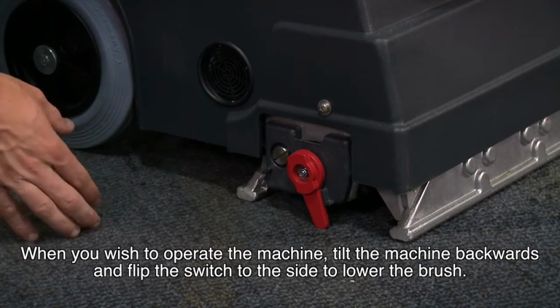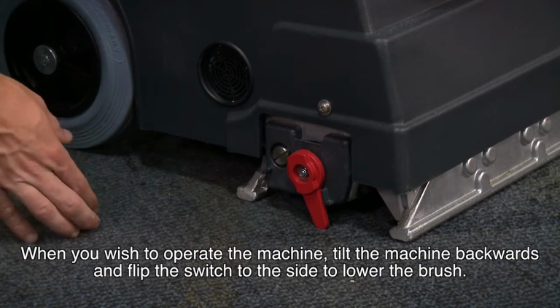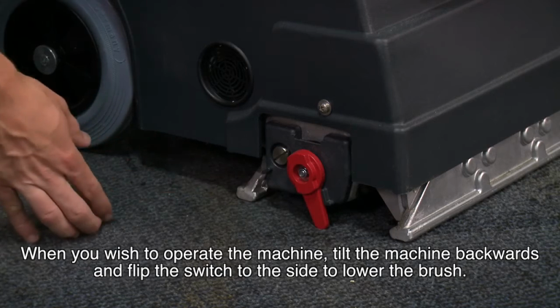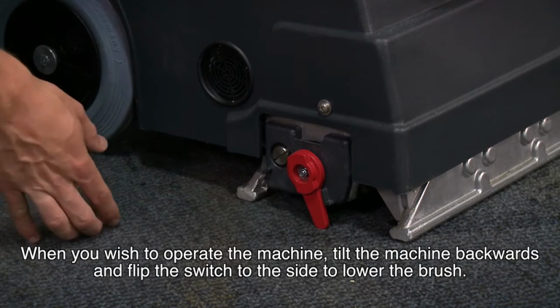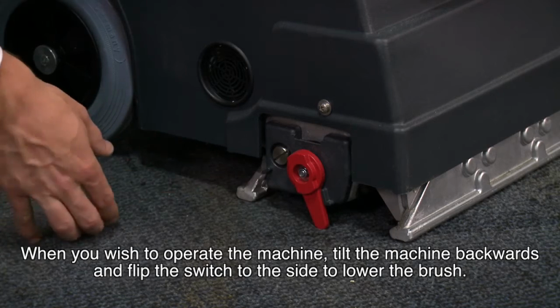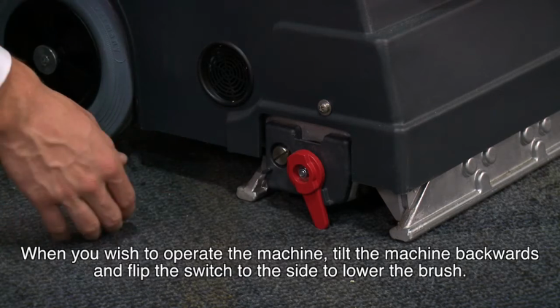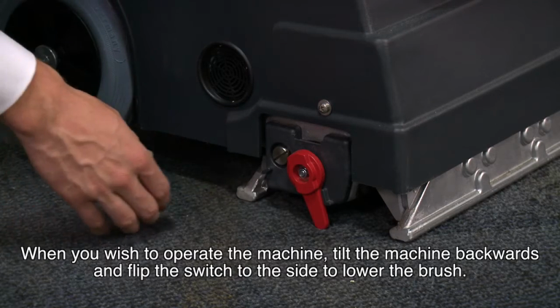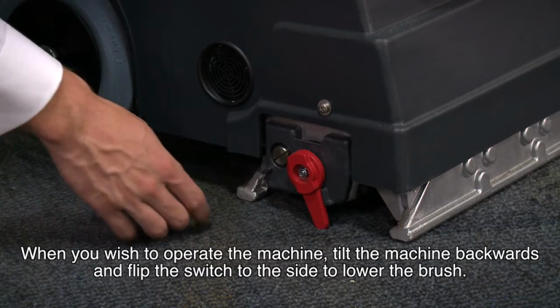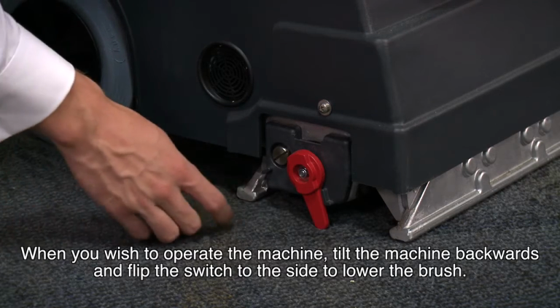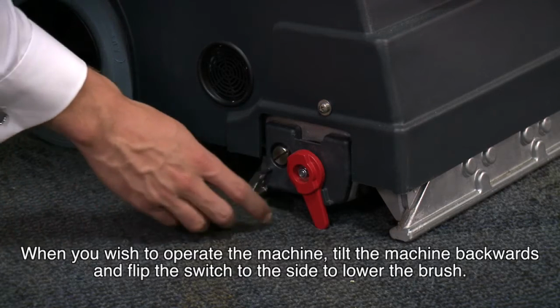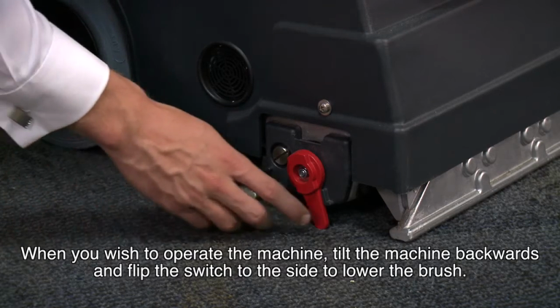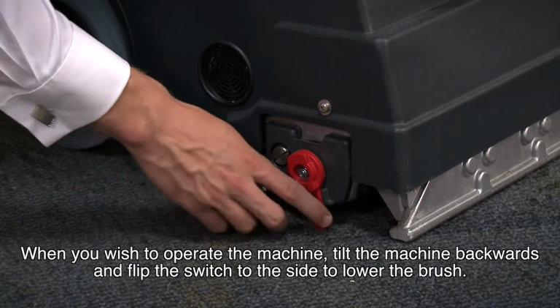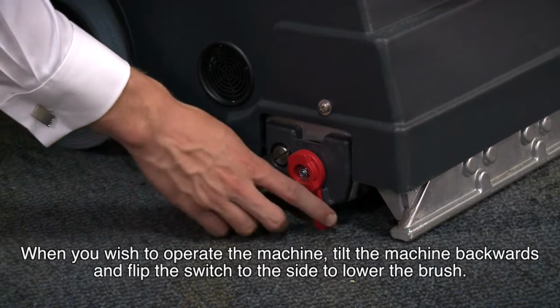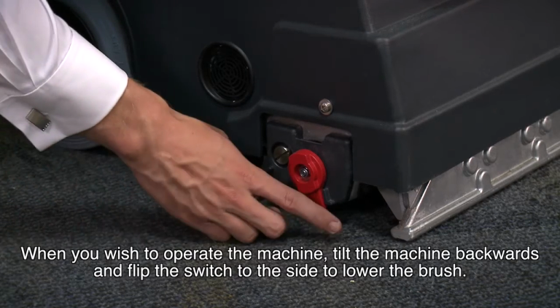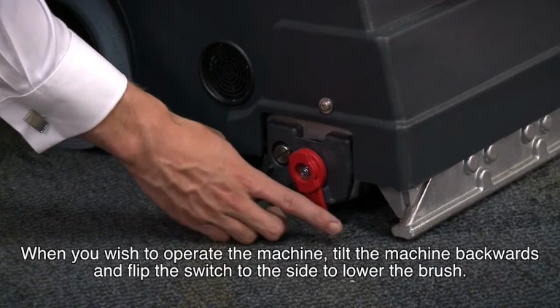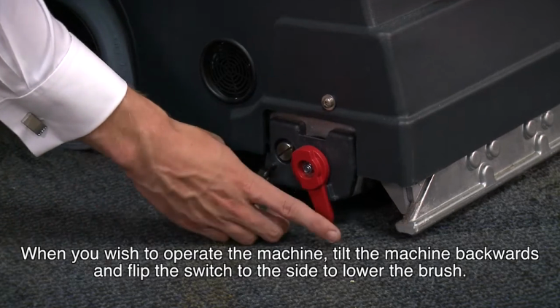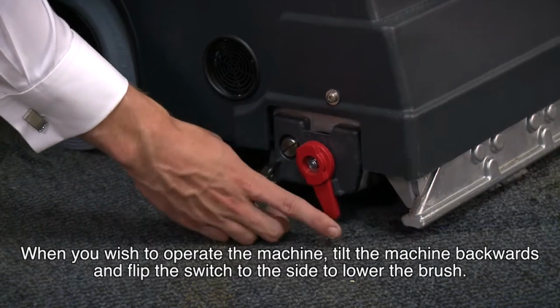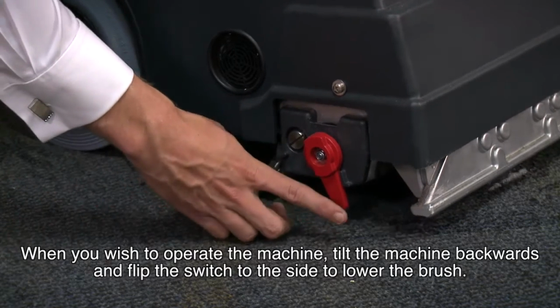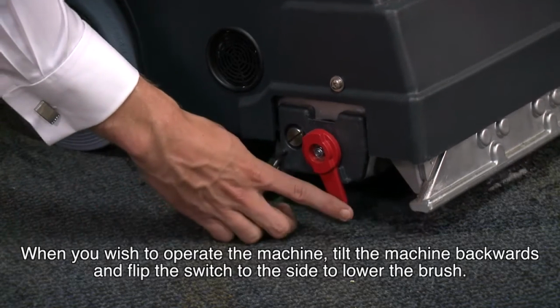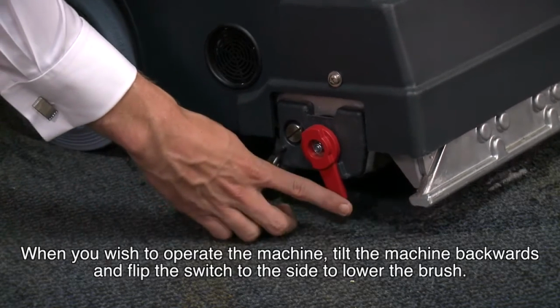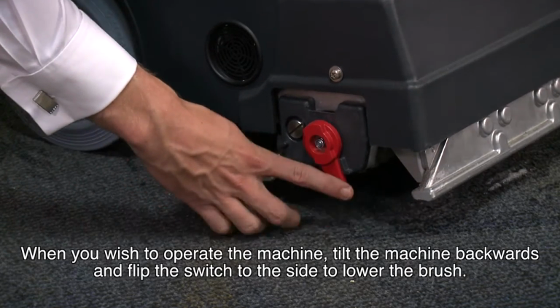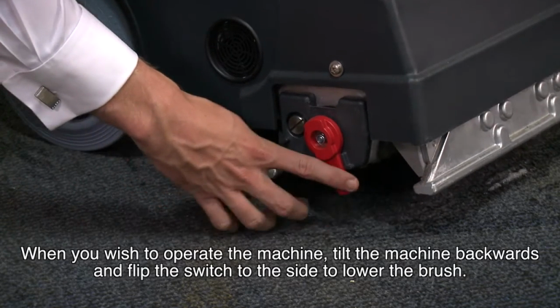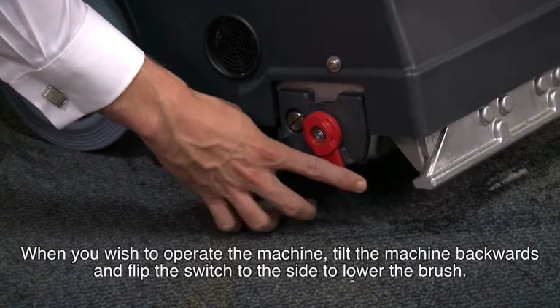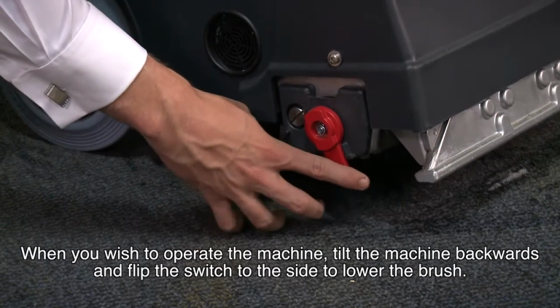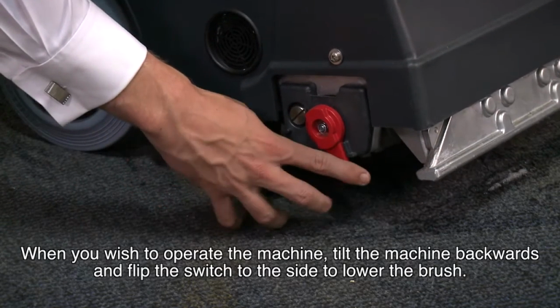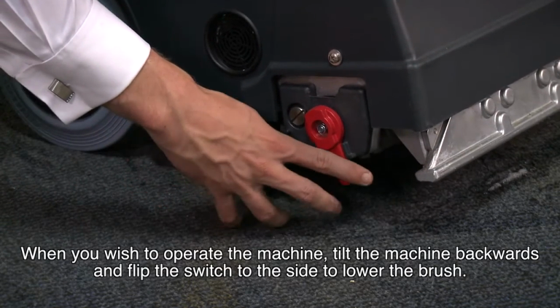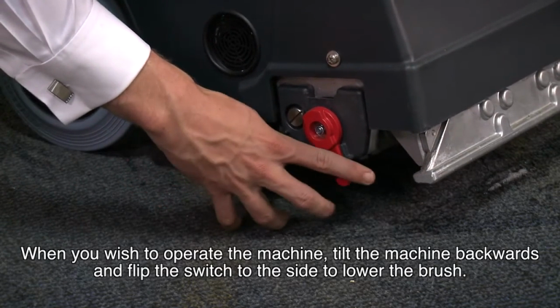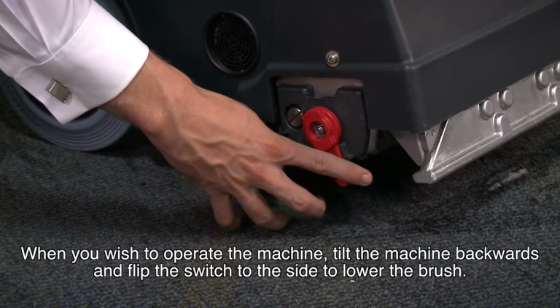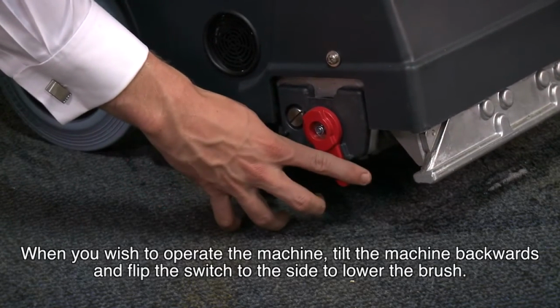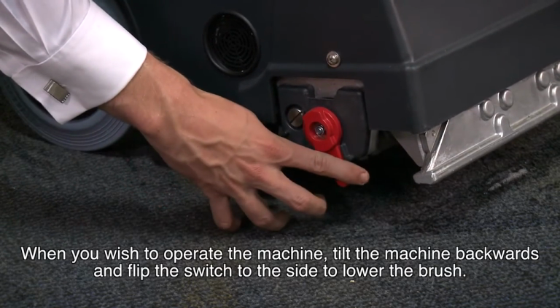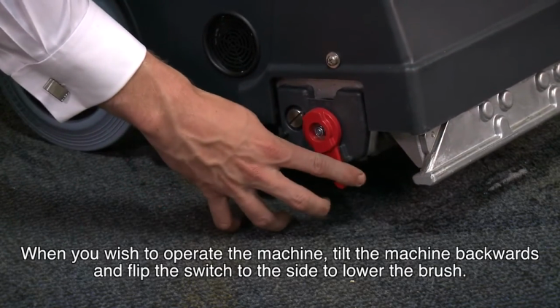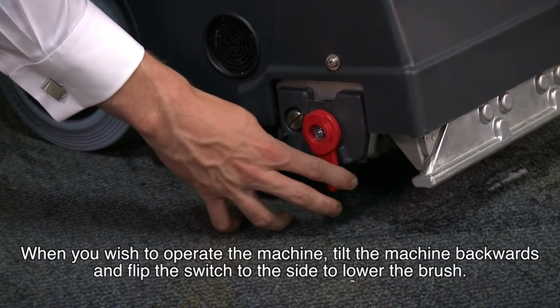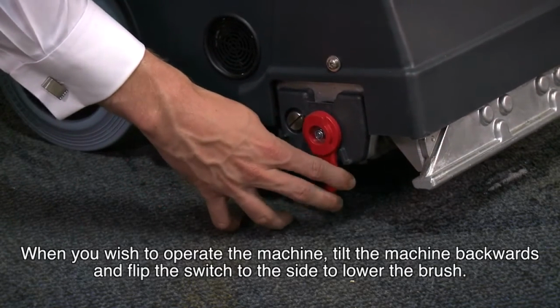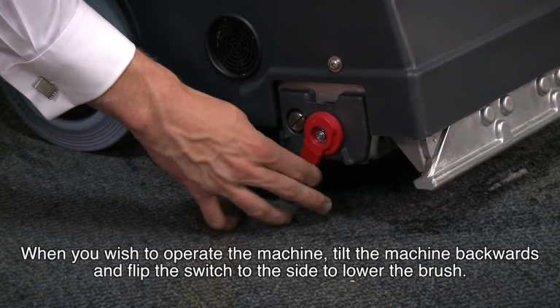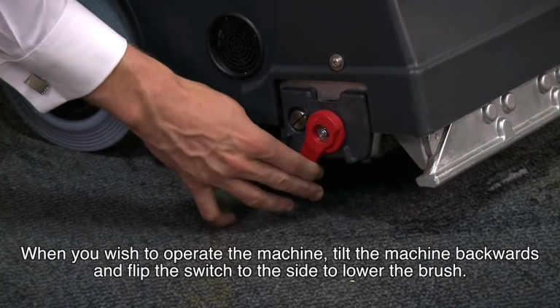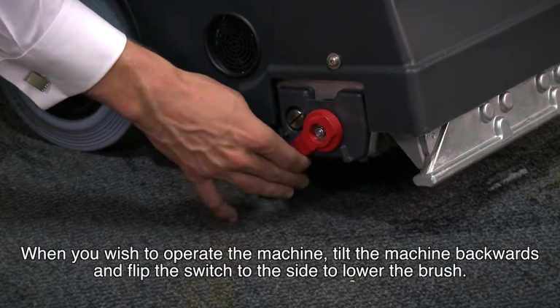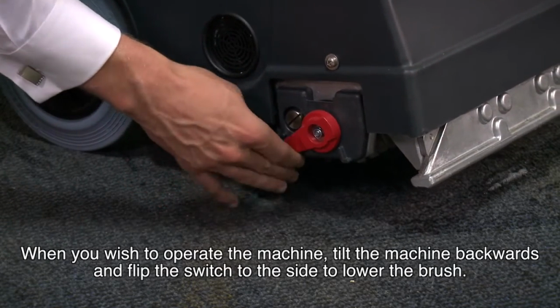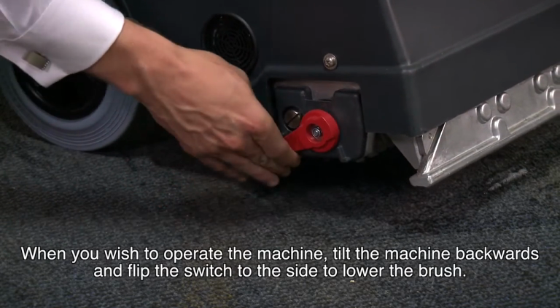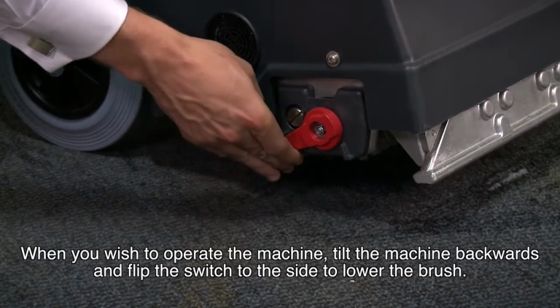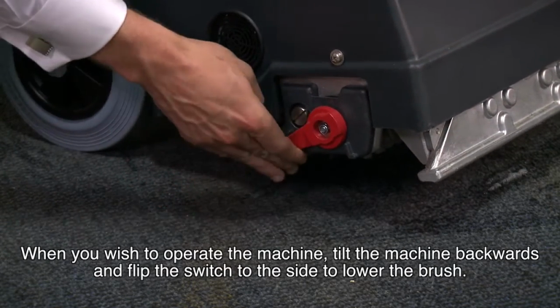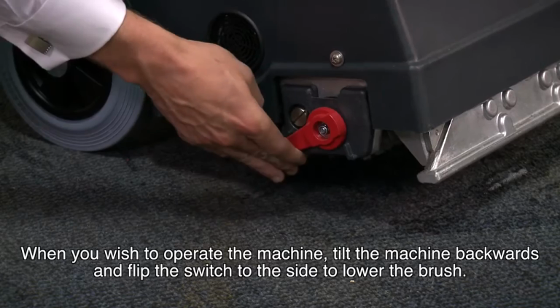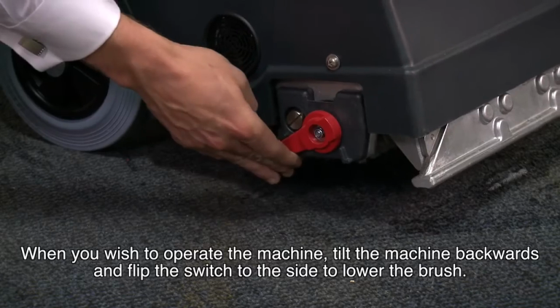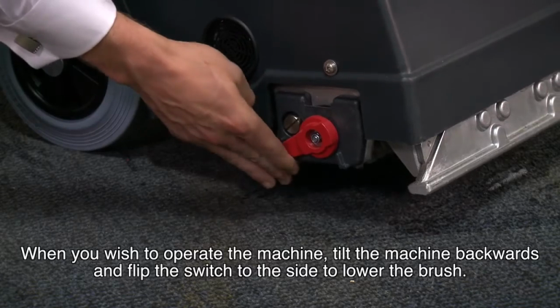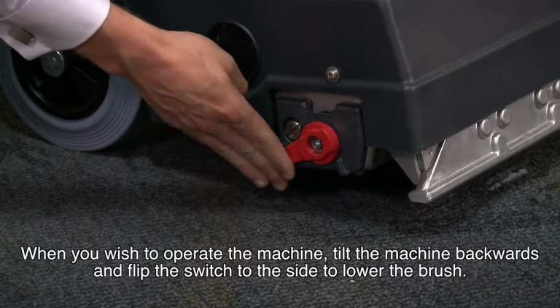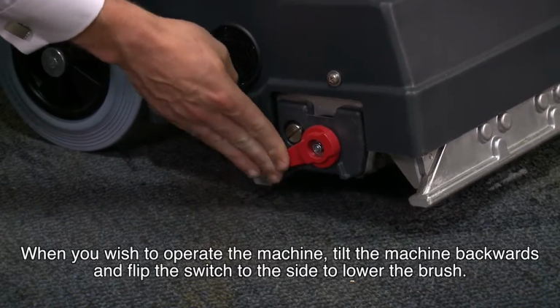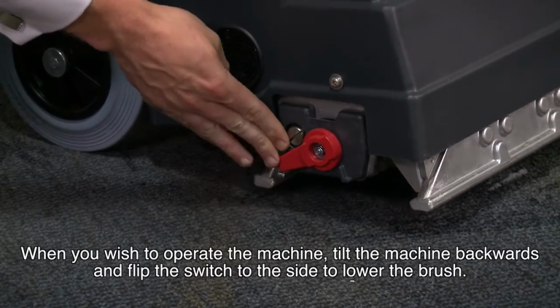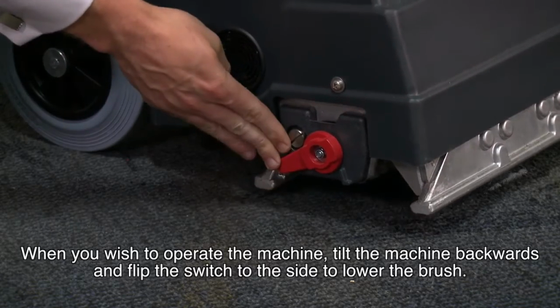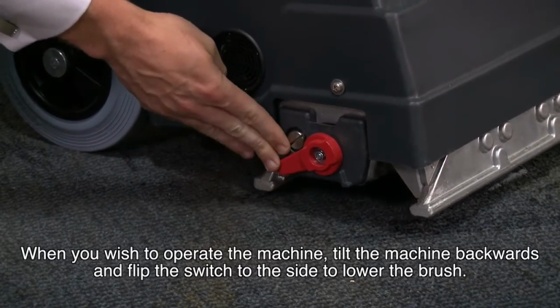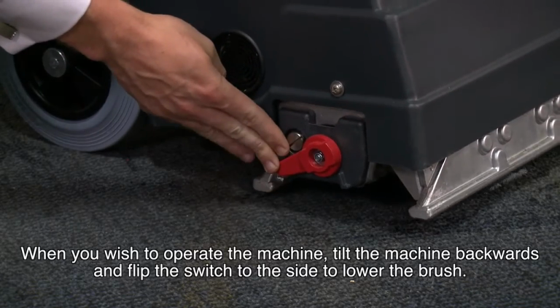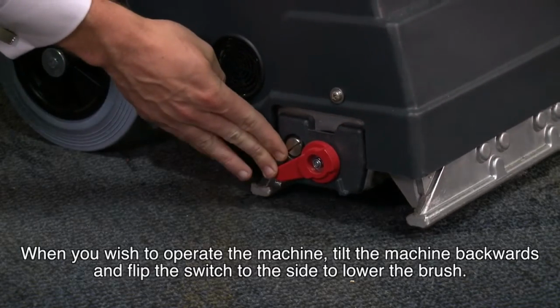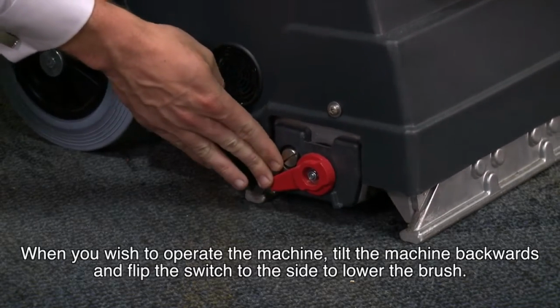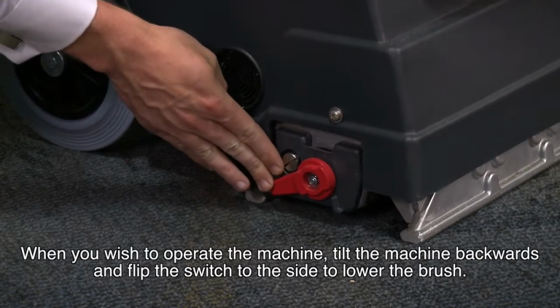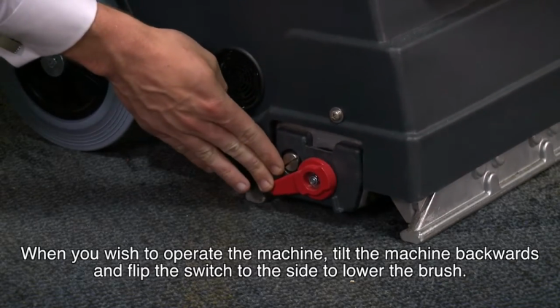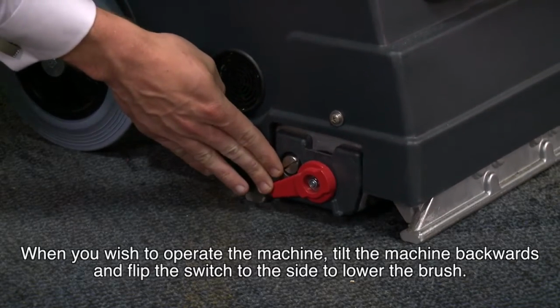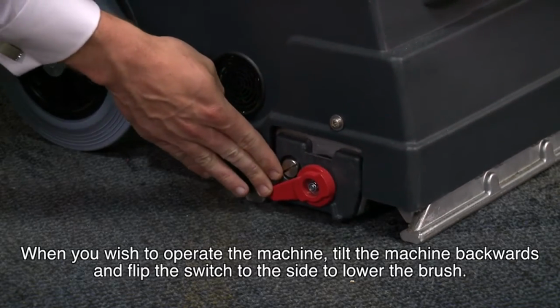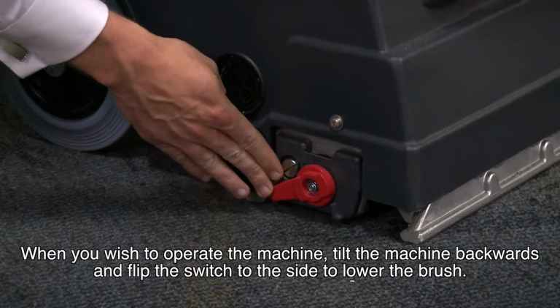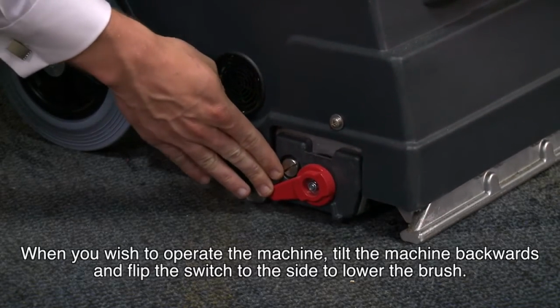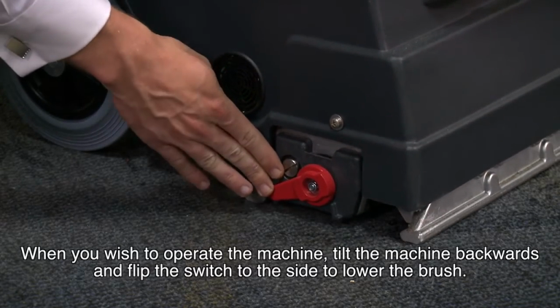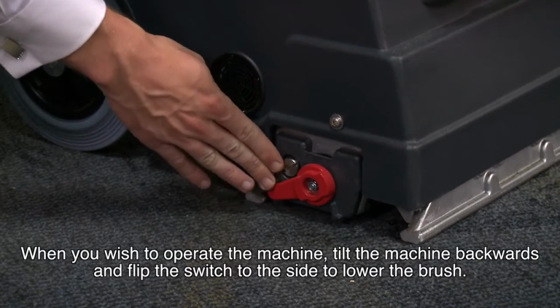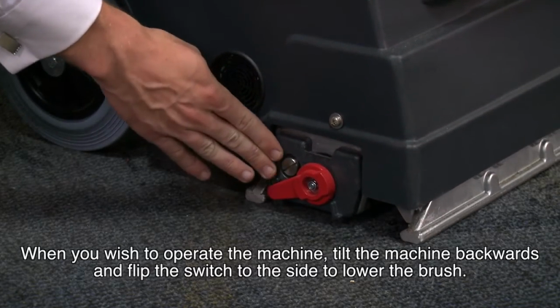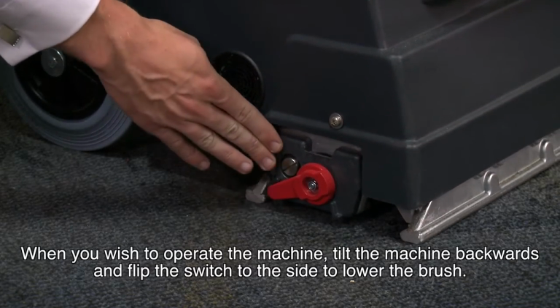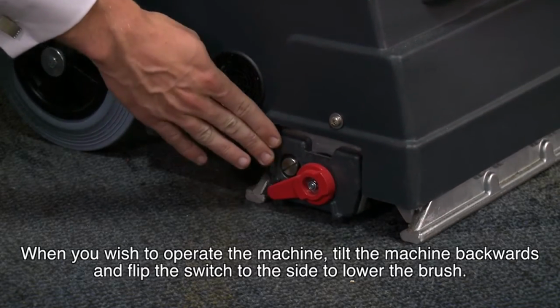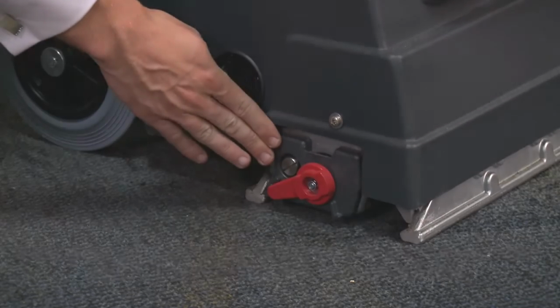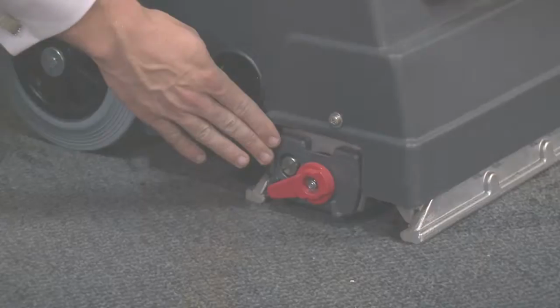When you wish to operate the machine, tilt the machine backwards and switch to the side to lower the brush.